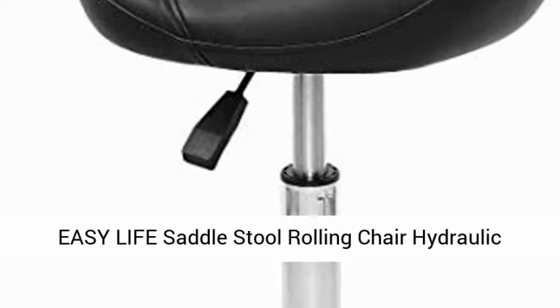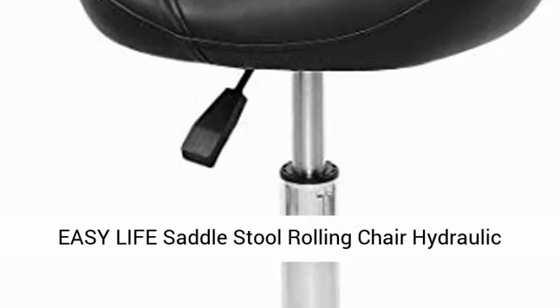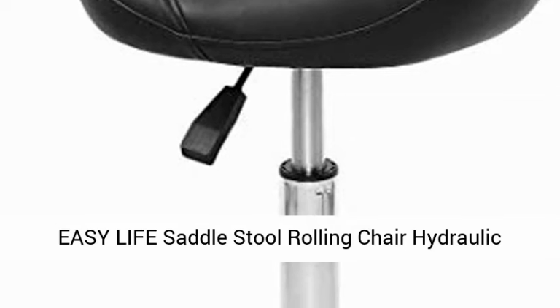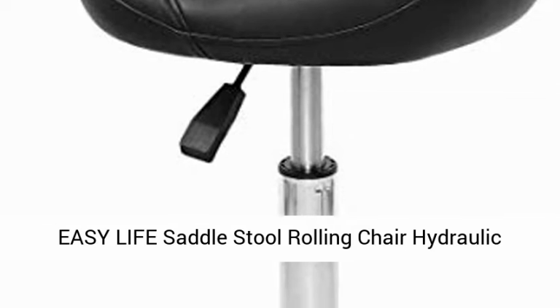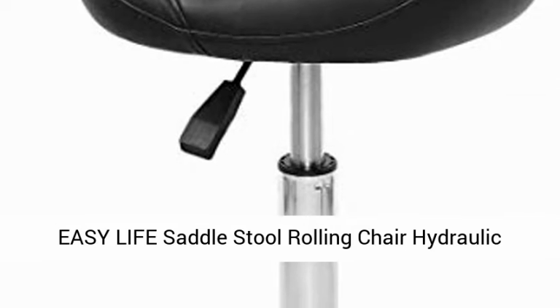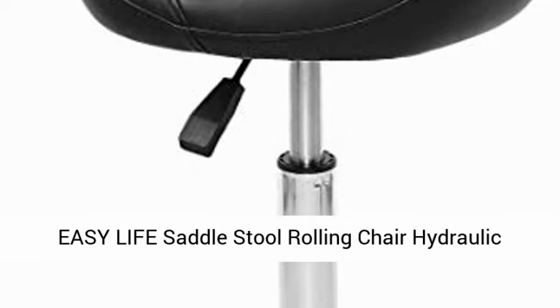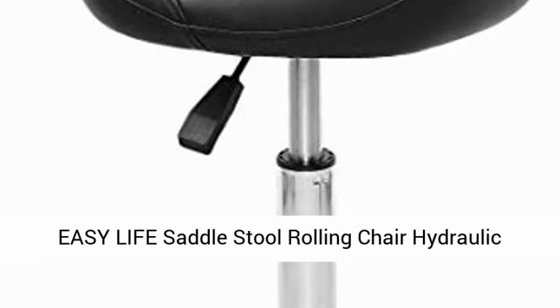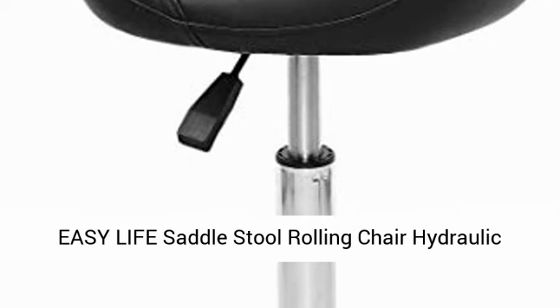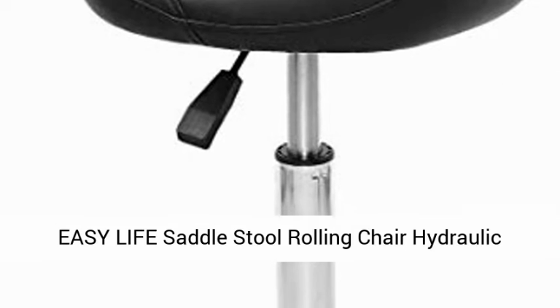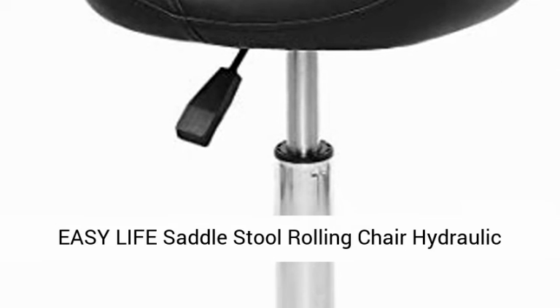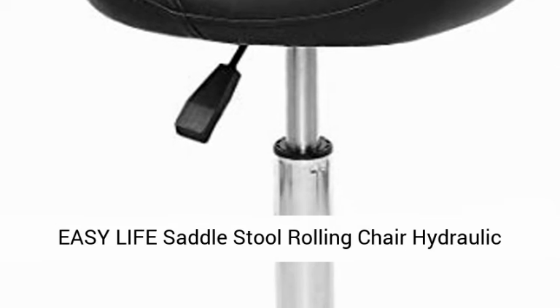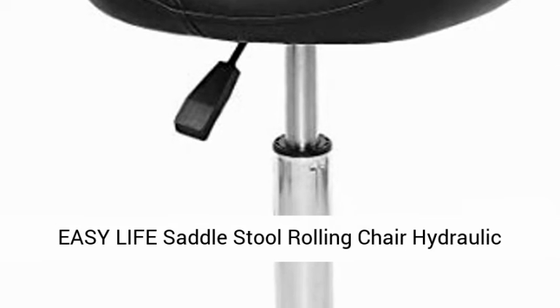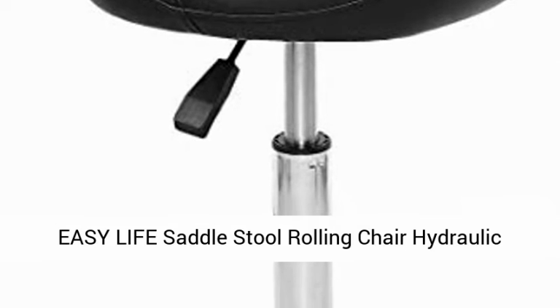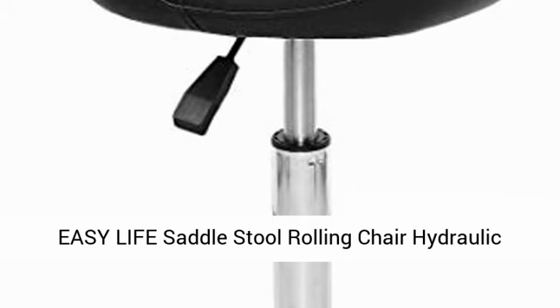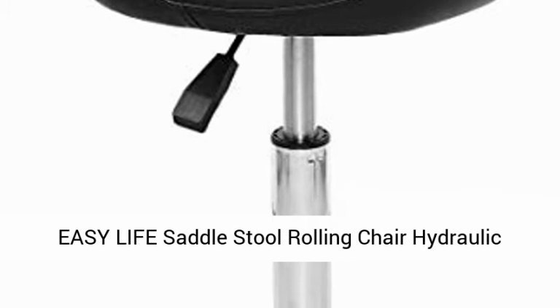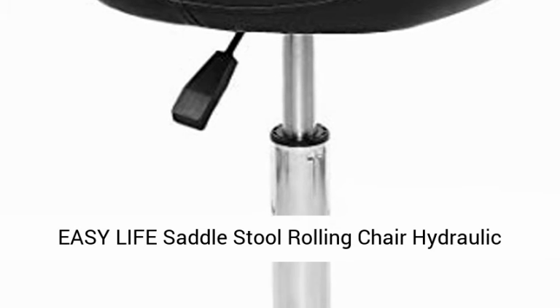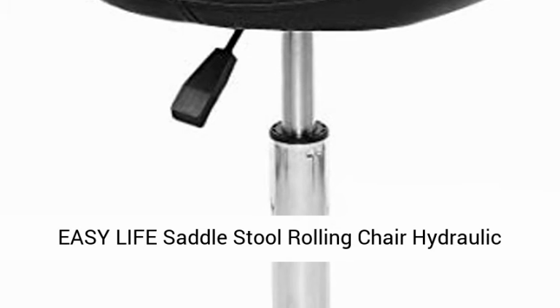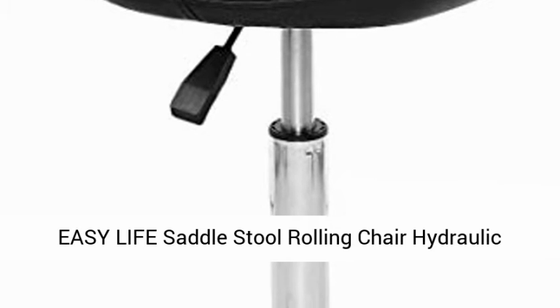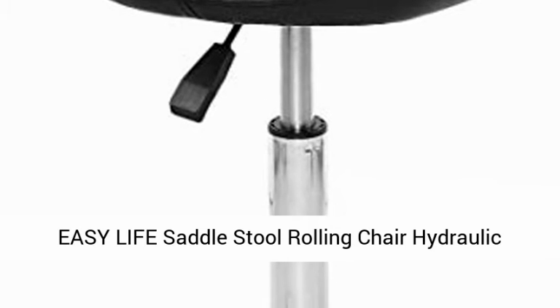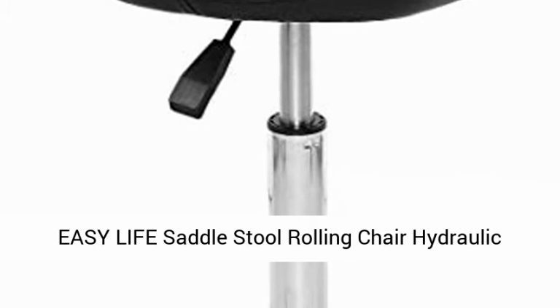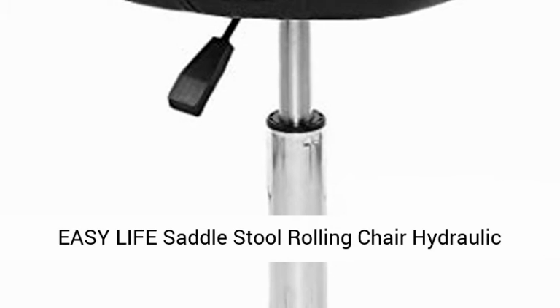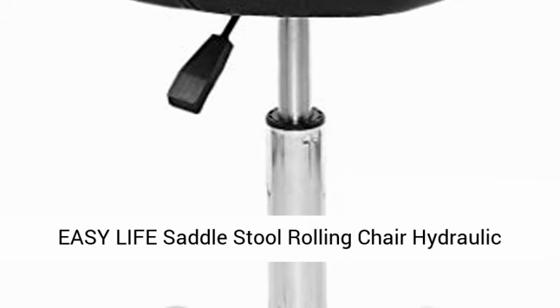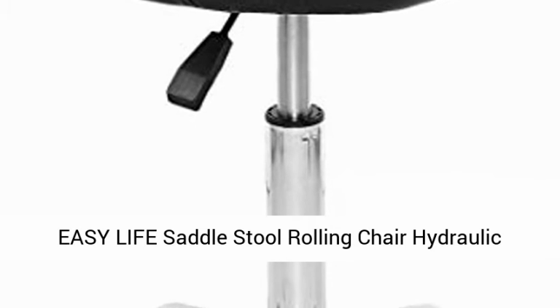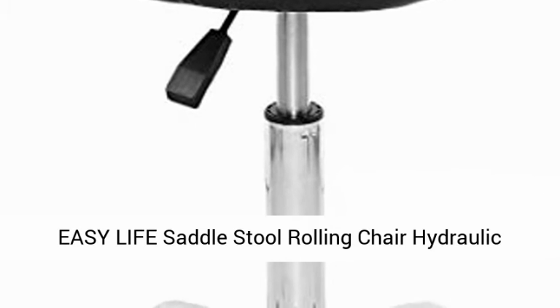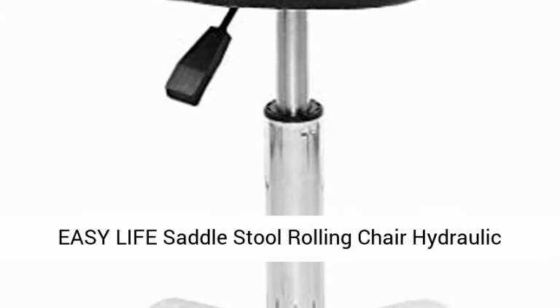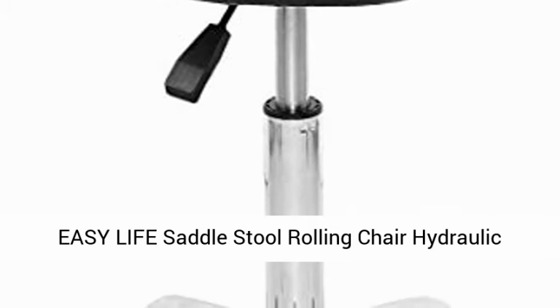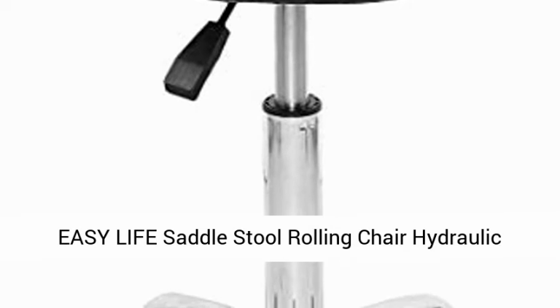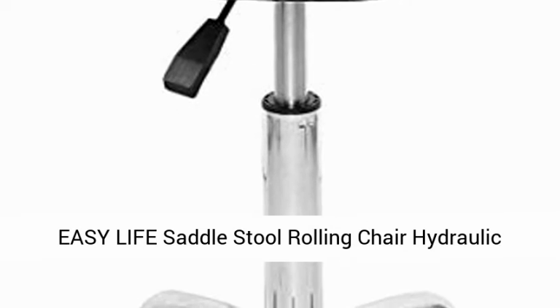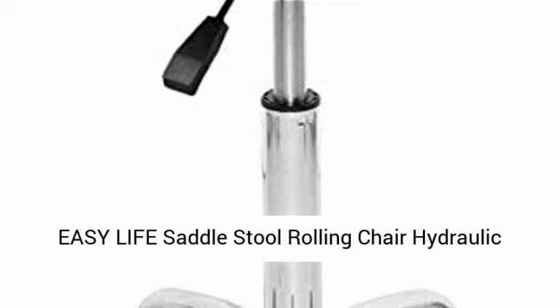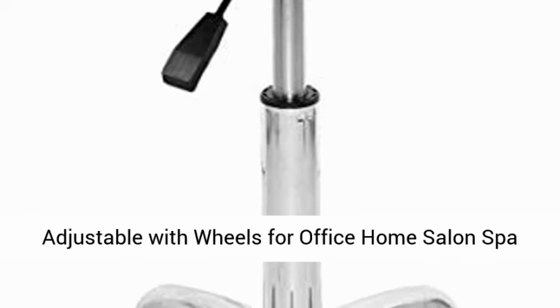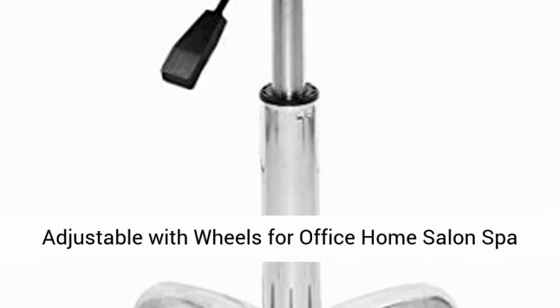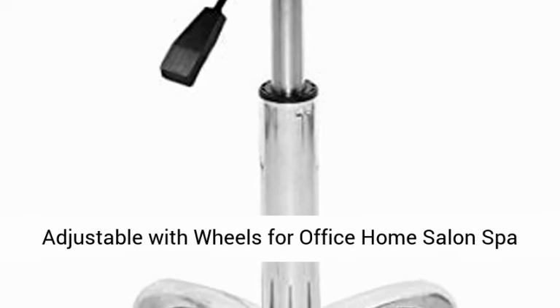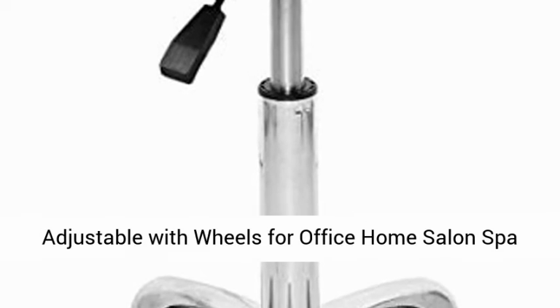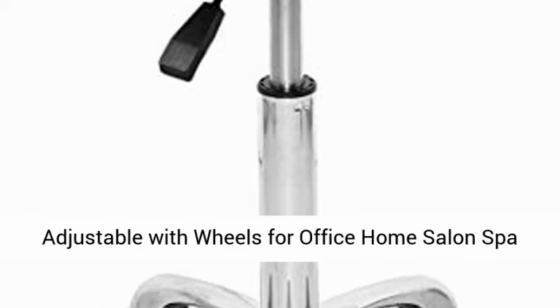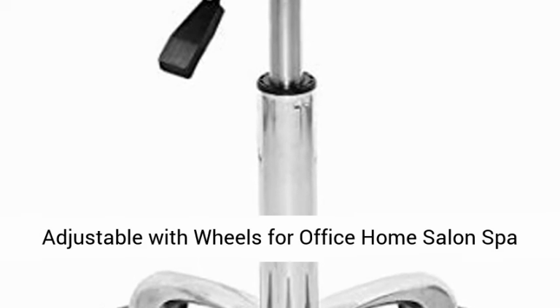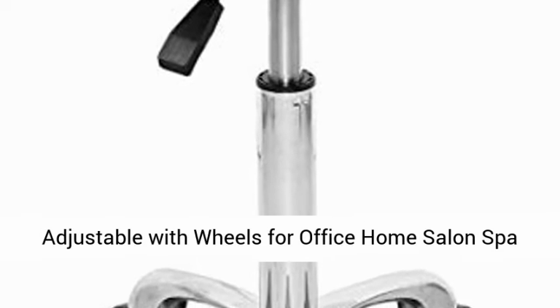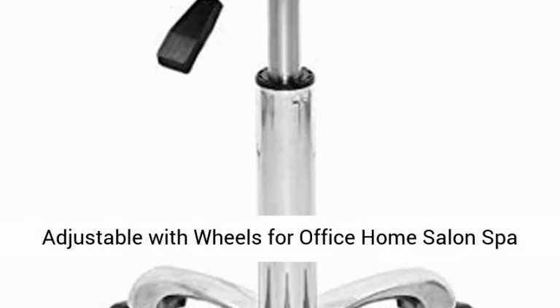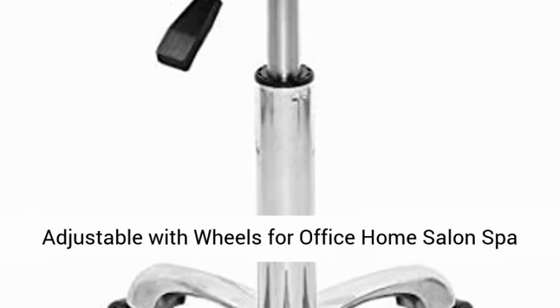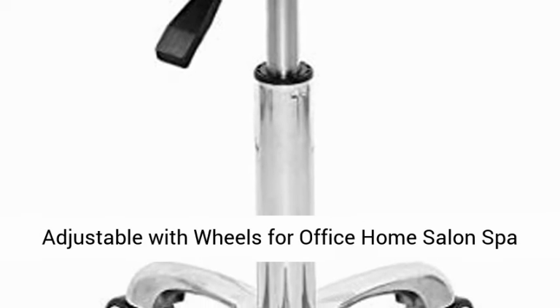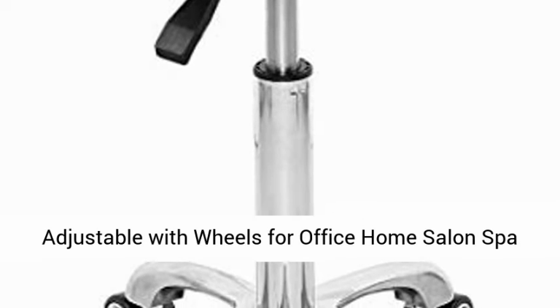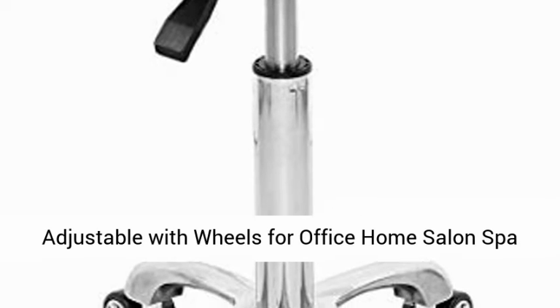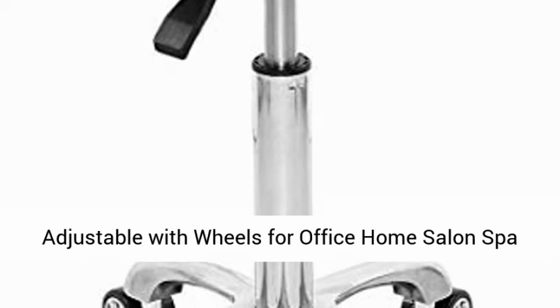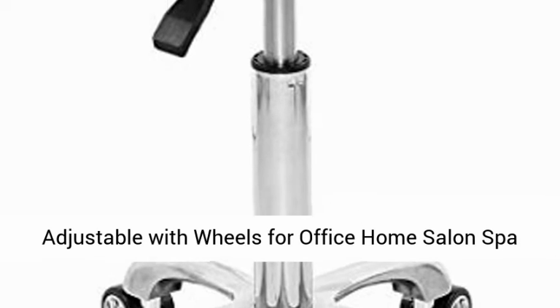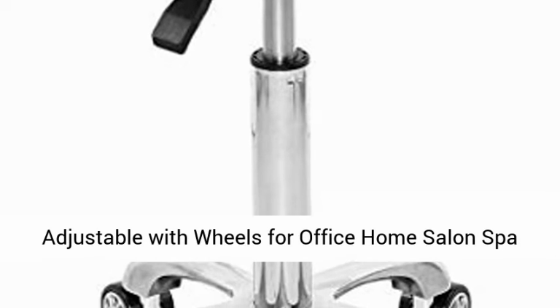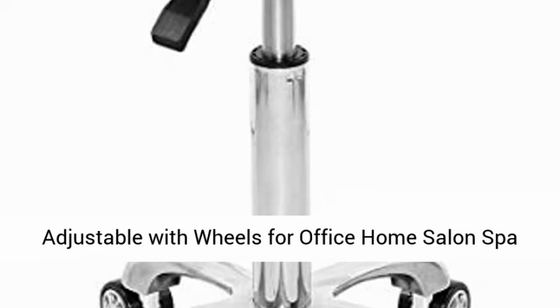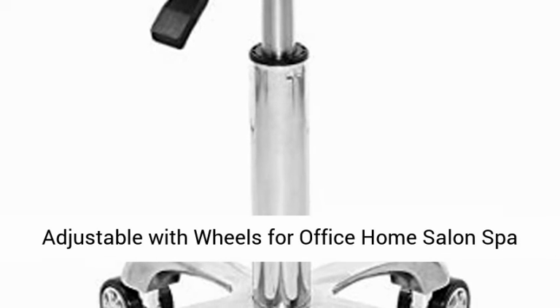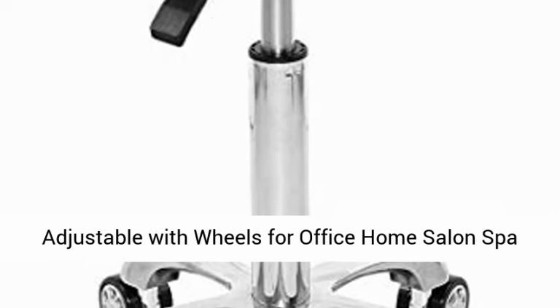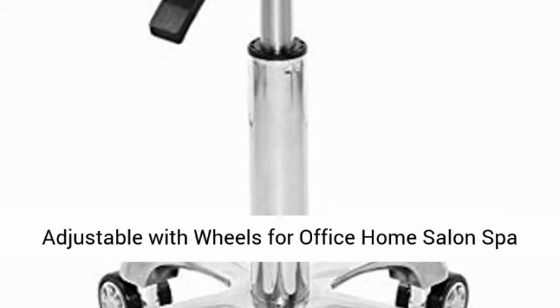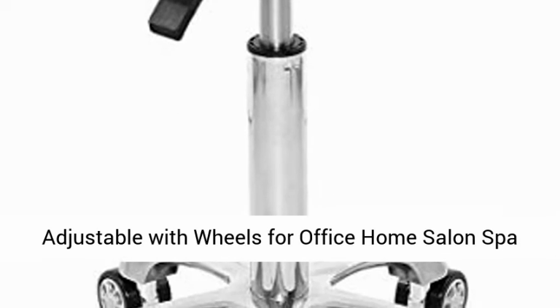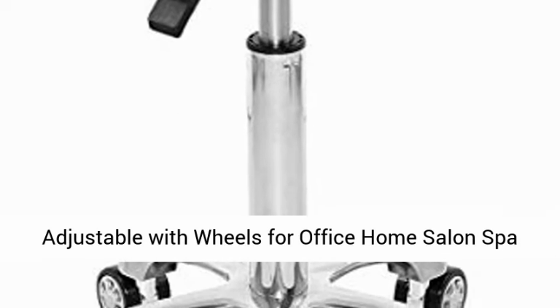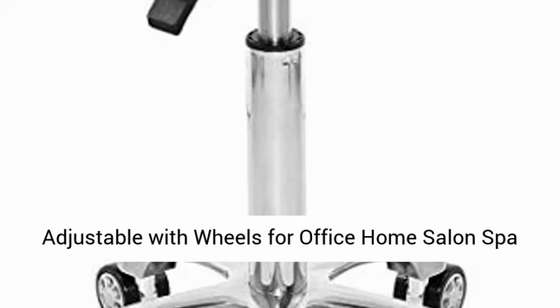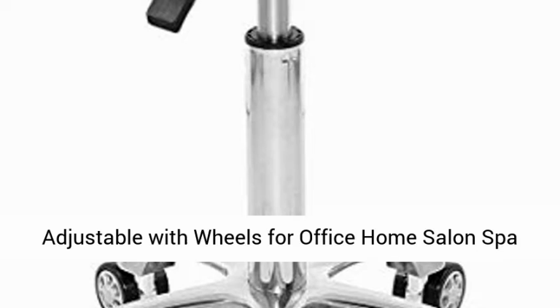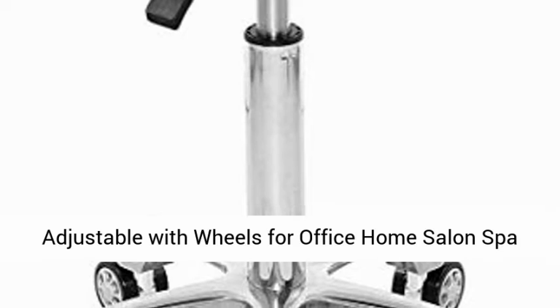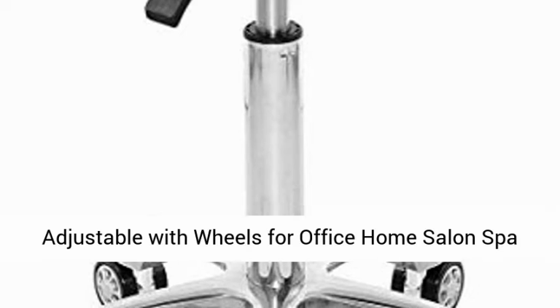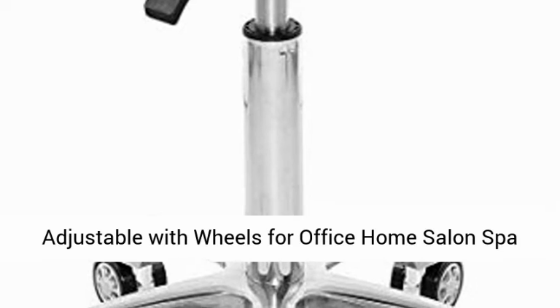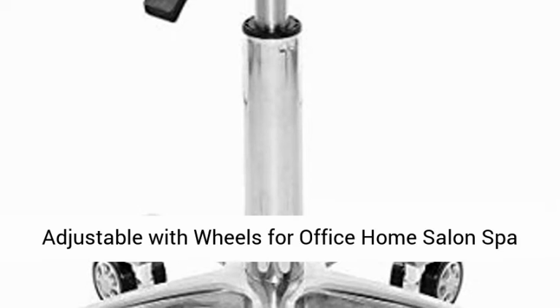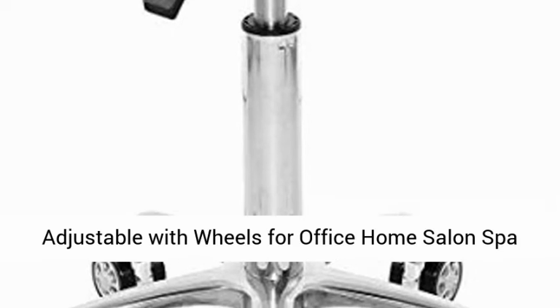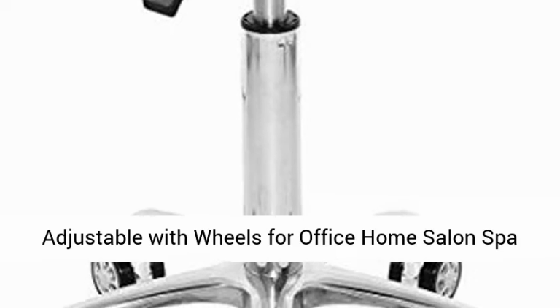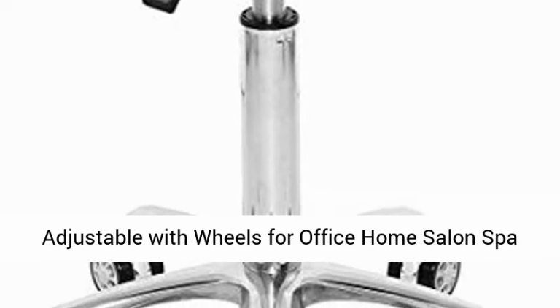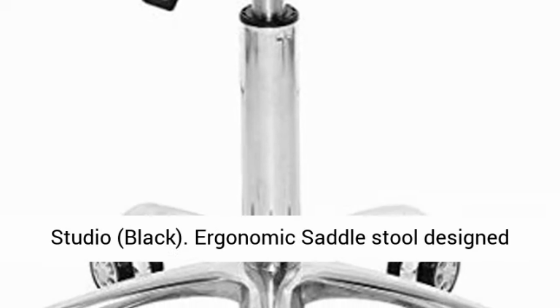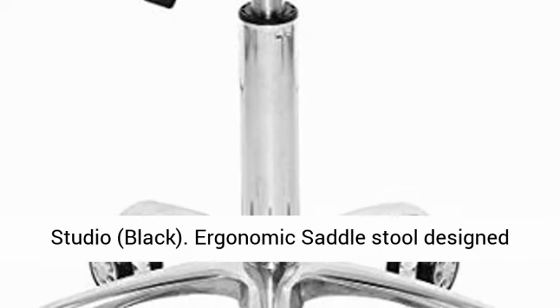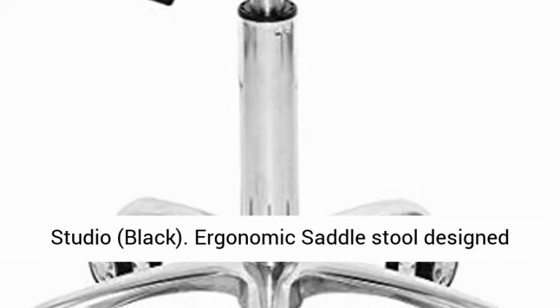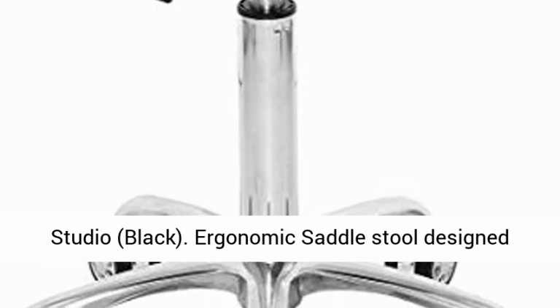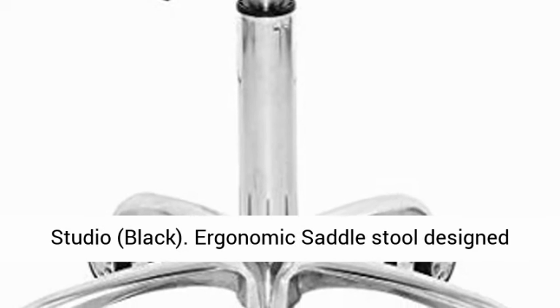Easy Life Saddle Stool Rolling Chair, Hydraulic Adjustable with Wheels for Office, Home, Salon, Spa, Studio. Black.